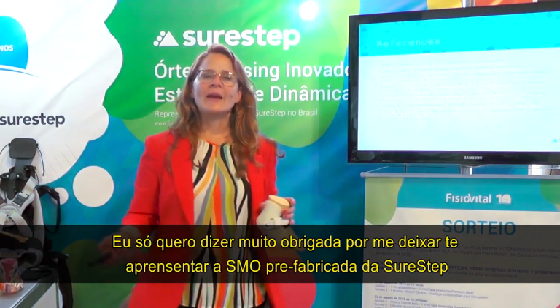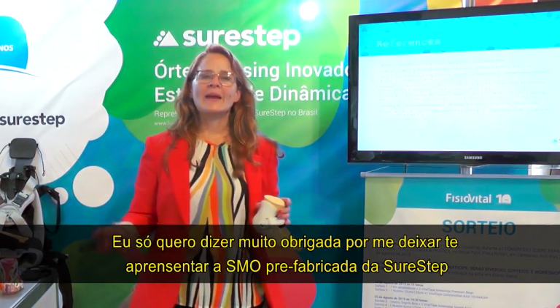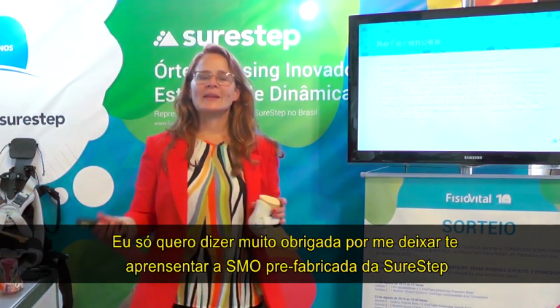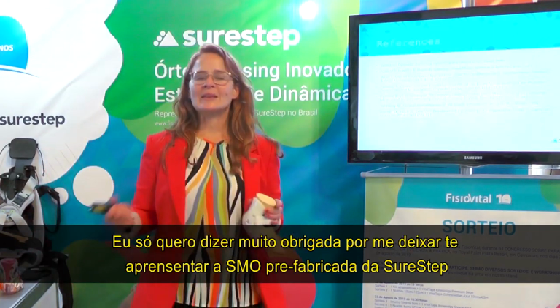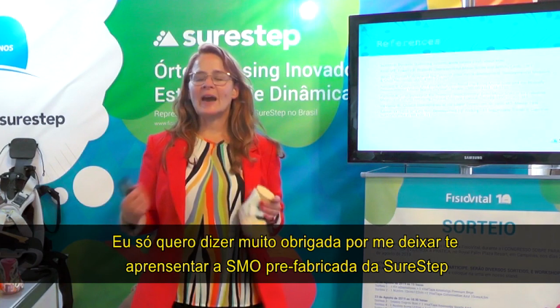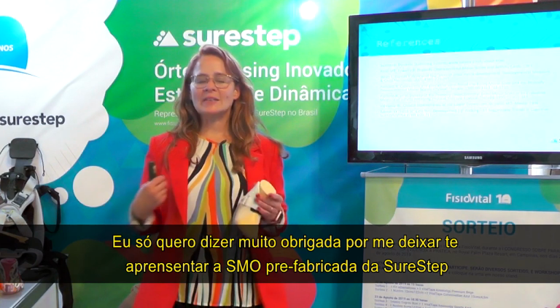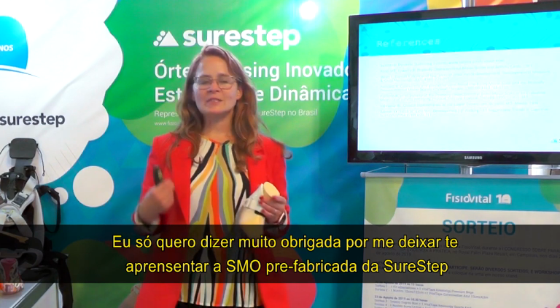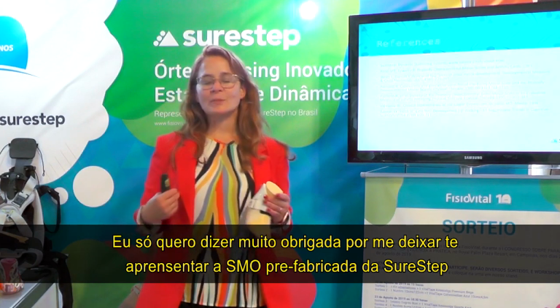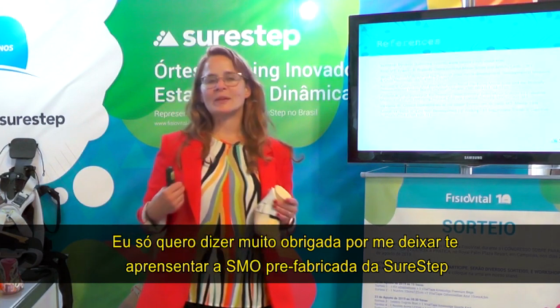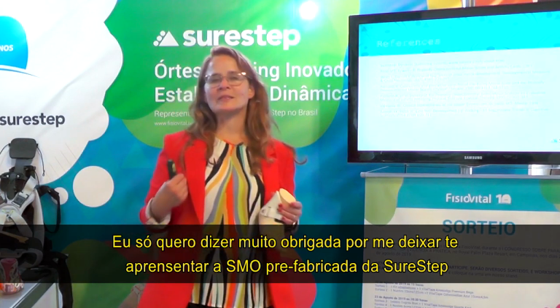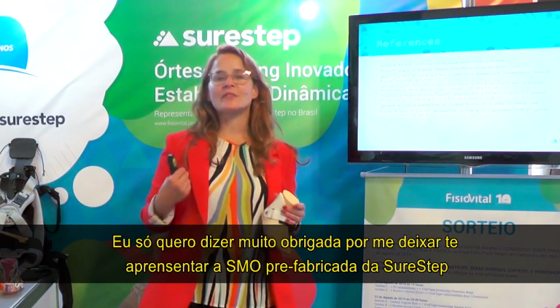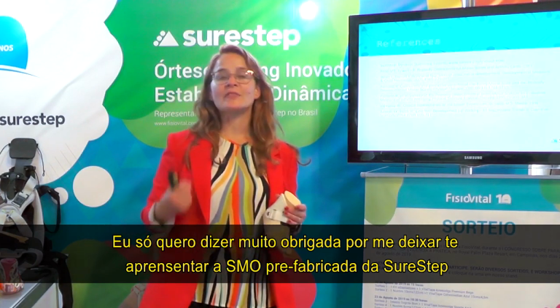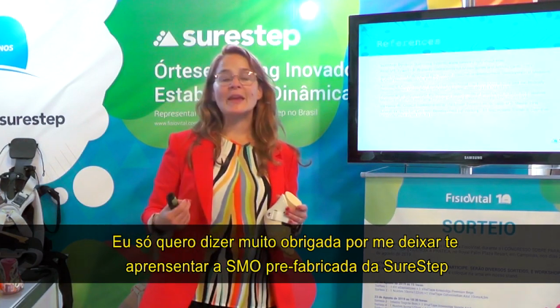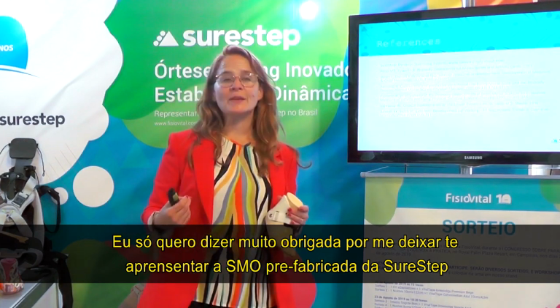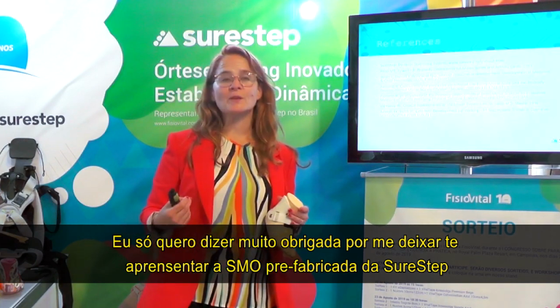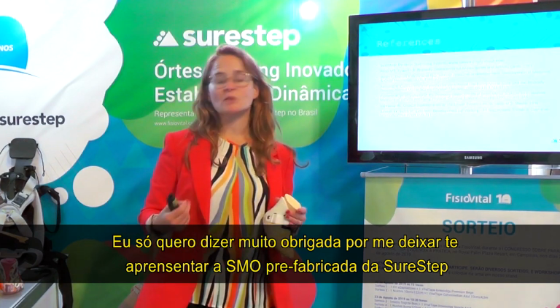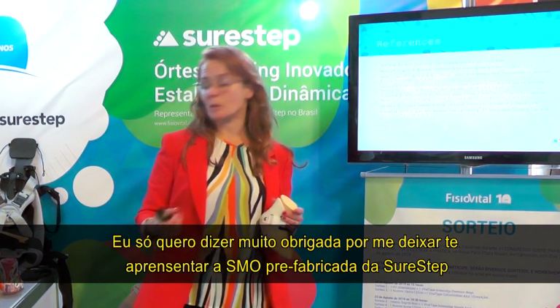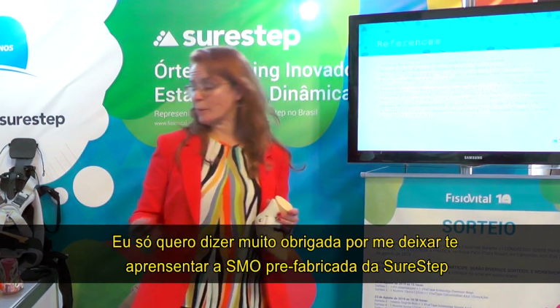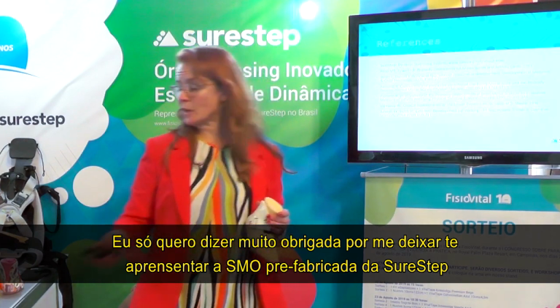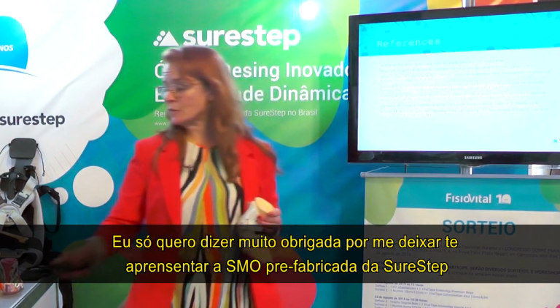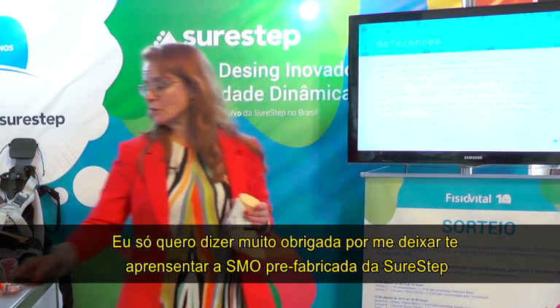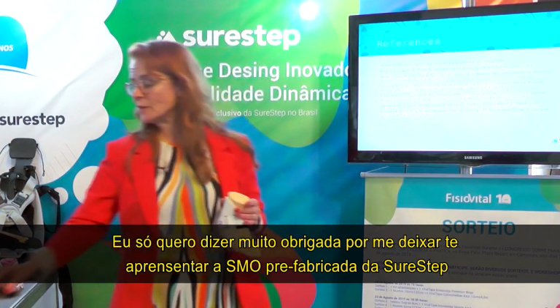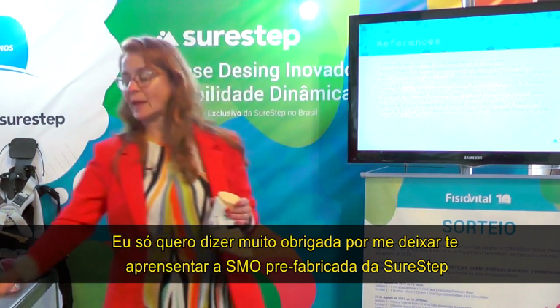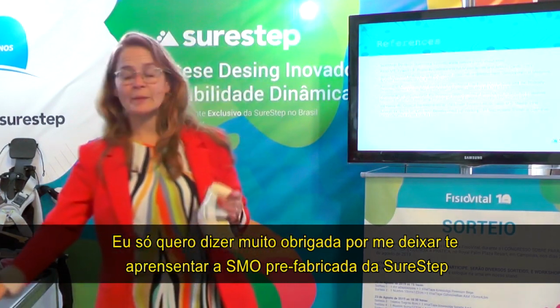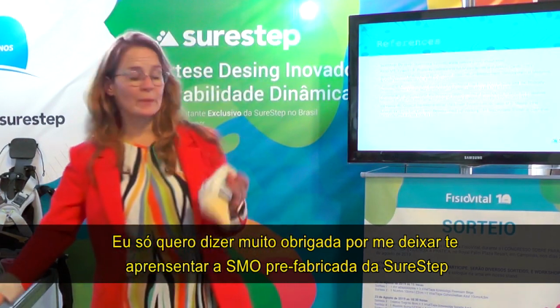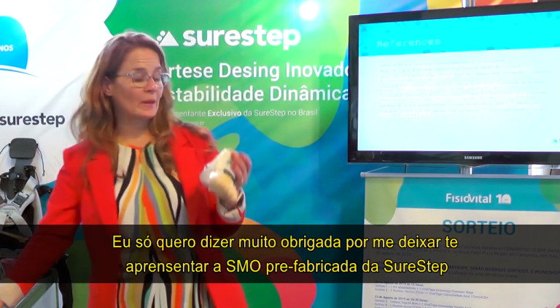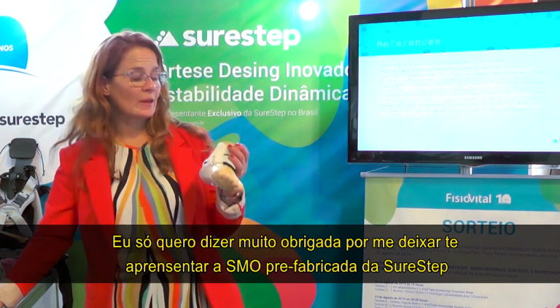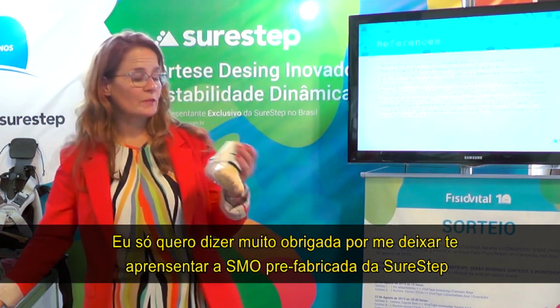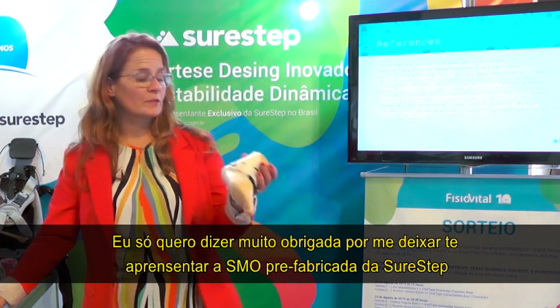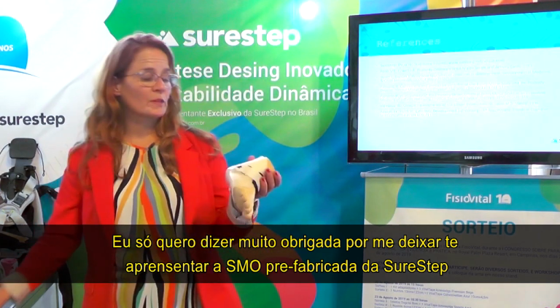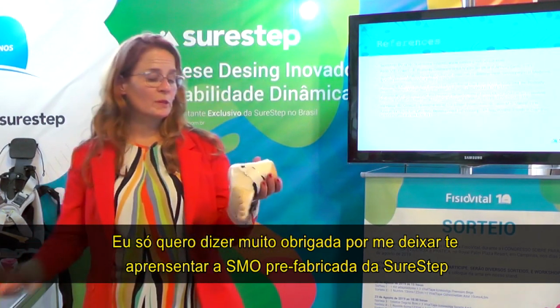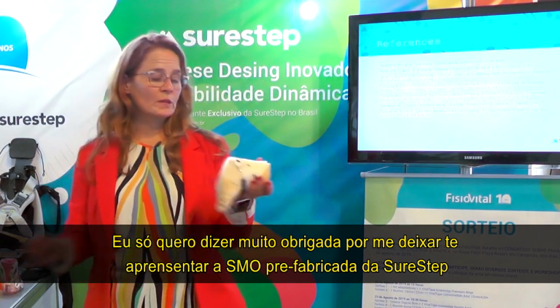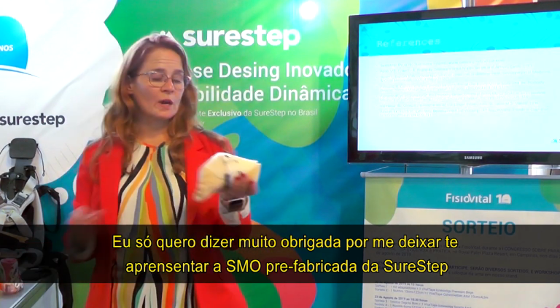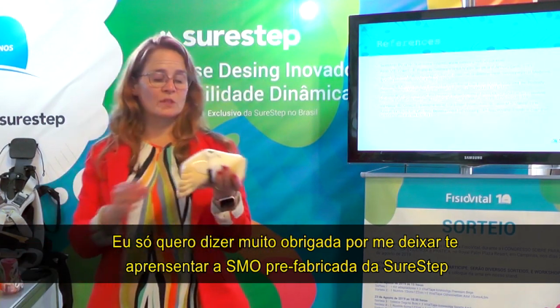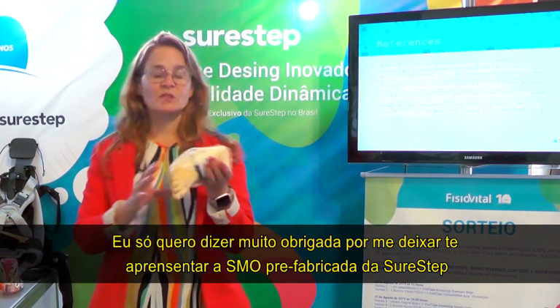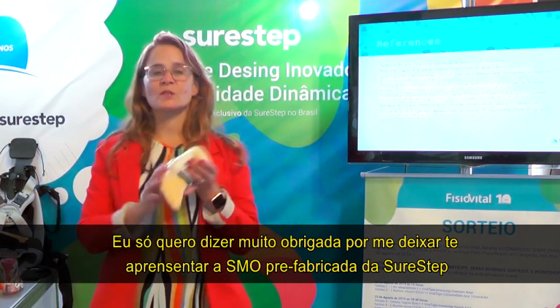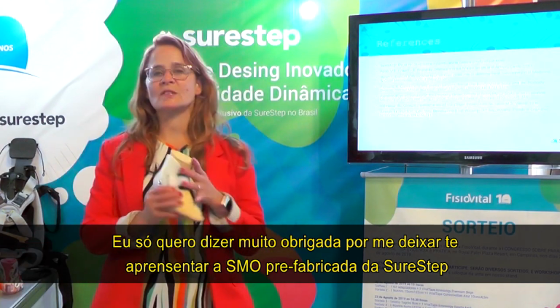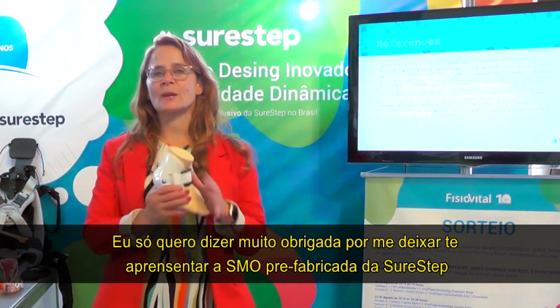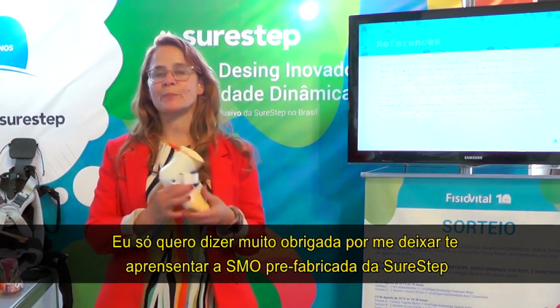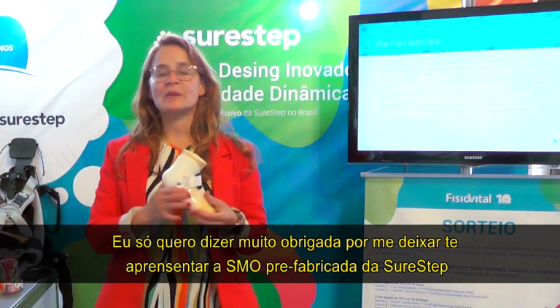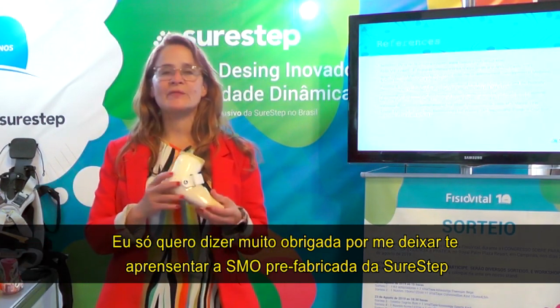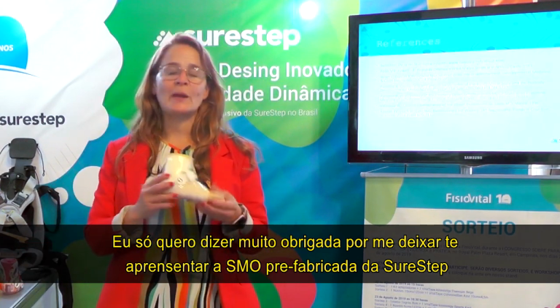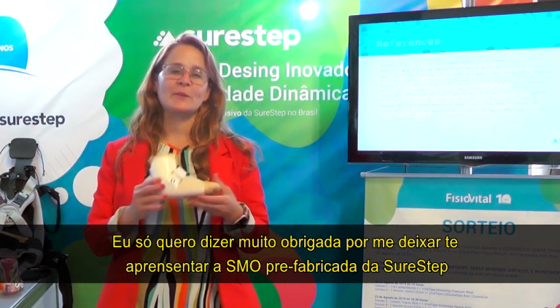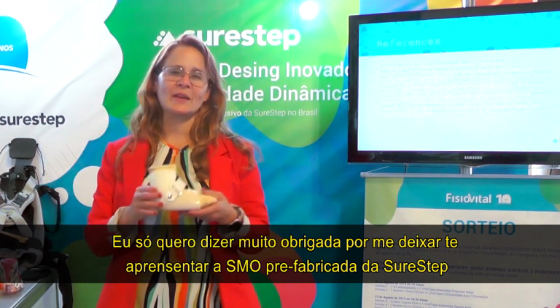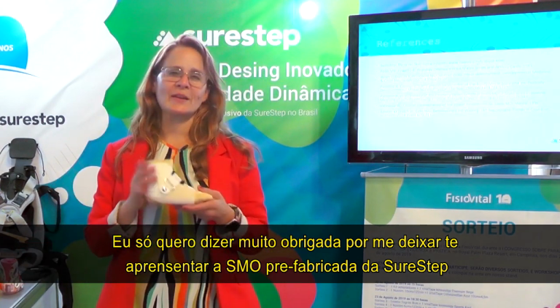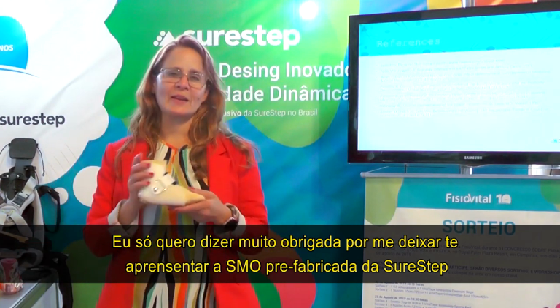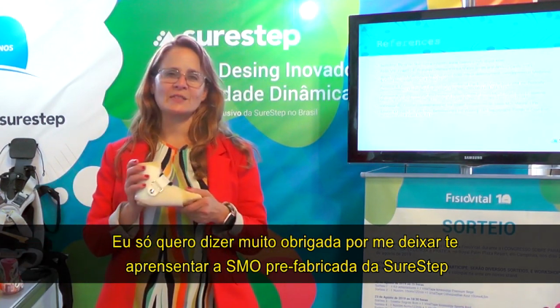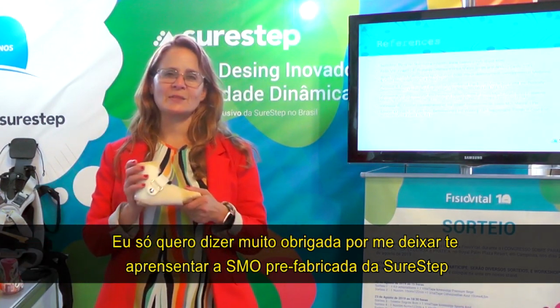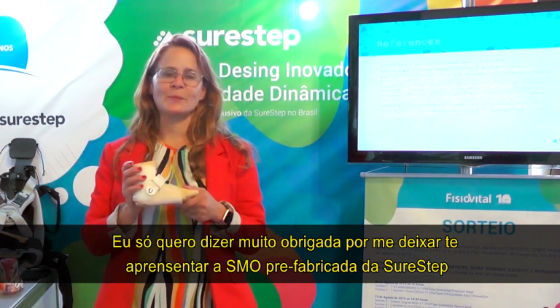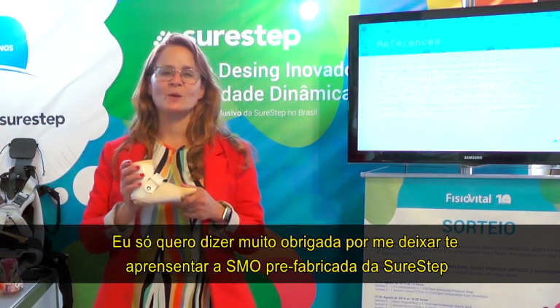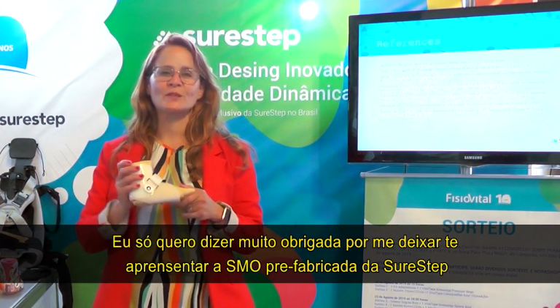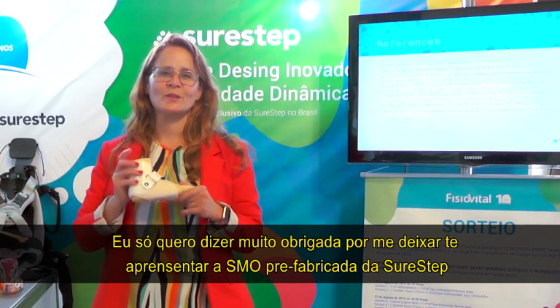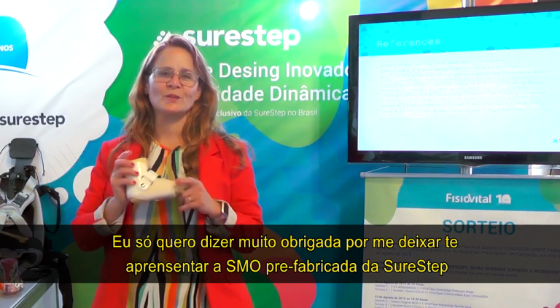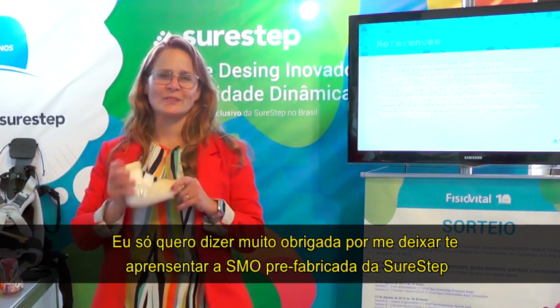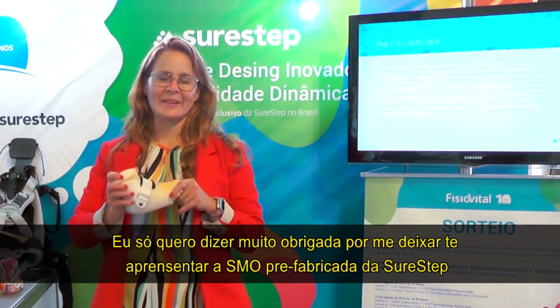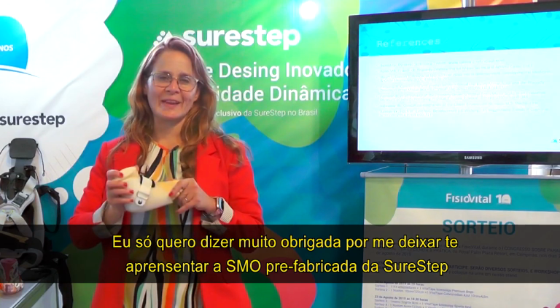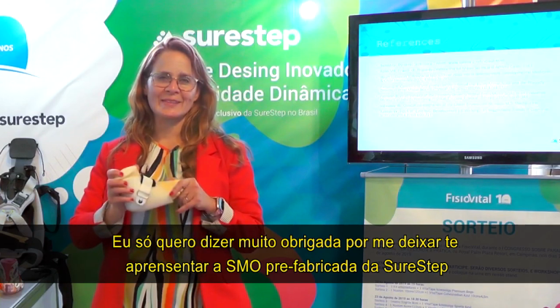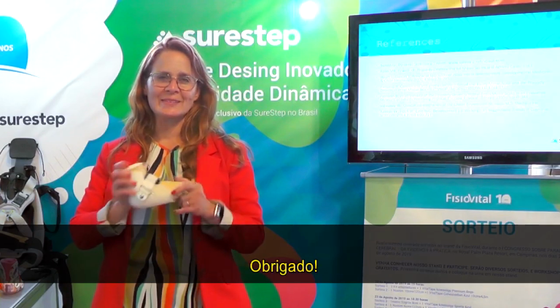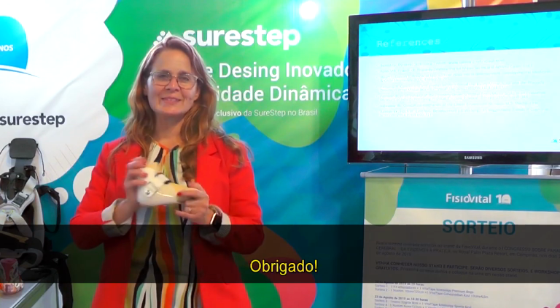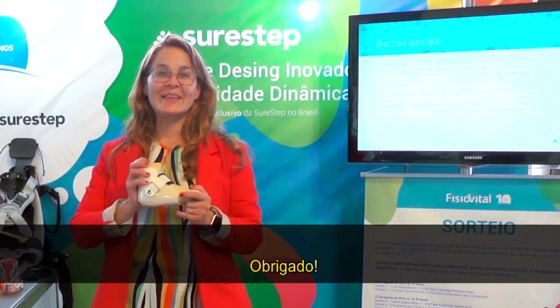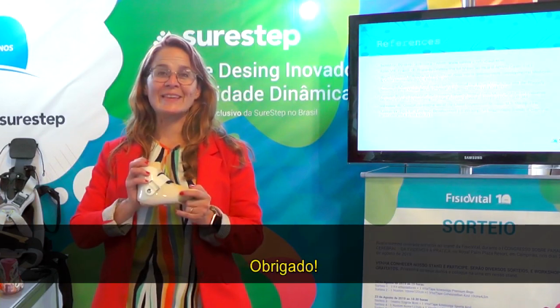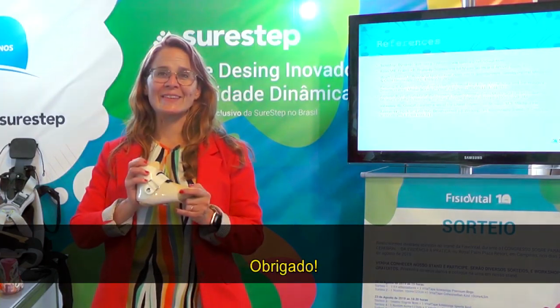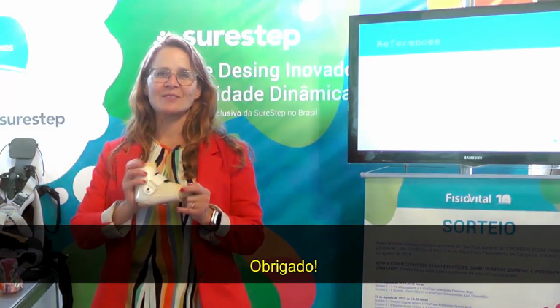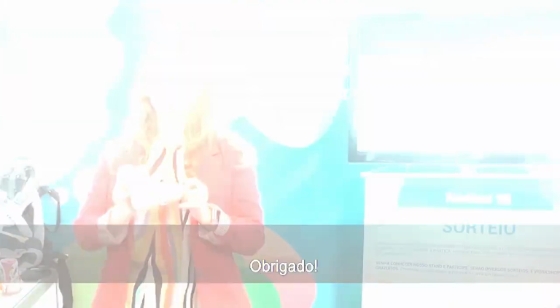Thank you so much for letting me introduce our SureStep prefabricated SMO to you today.